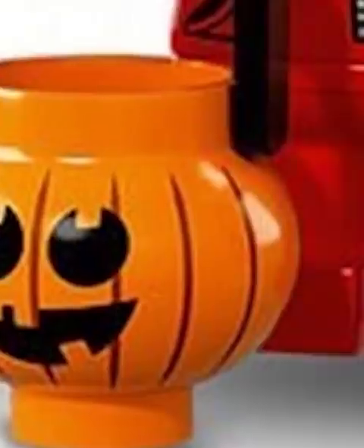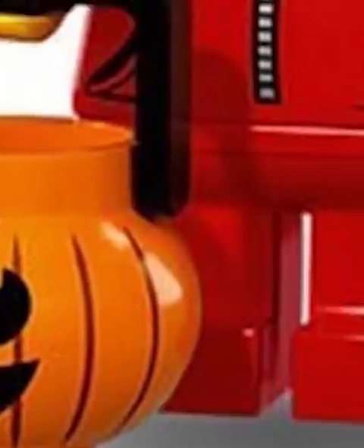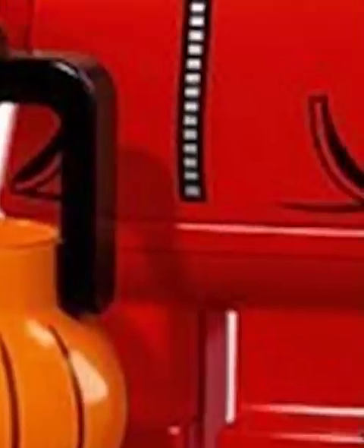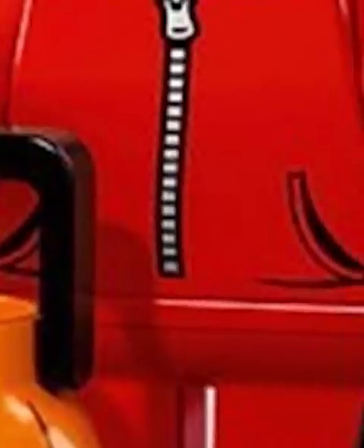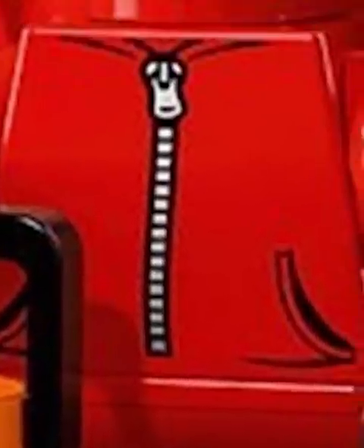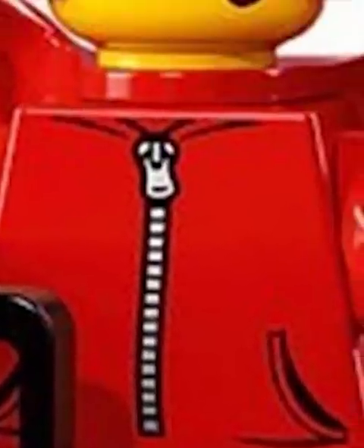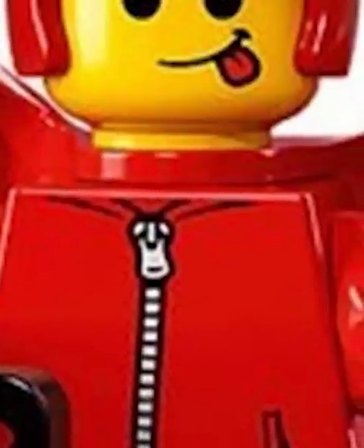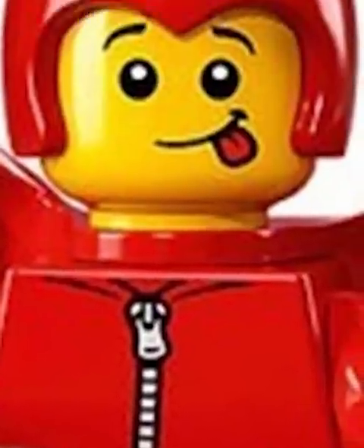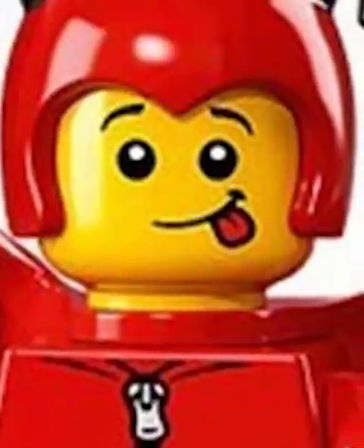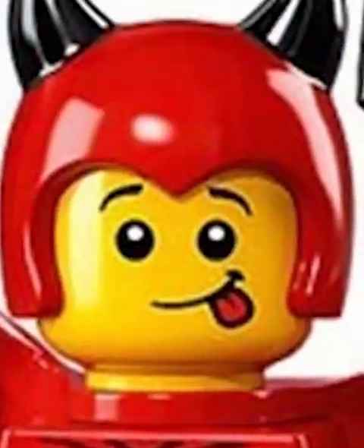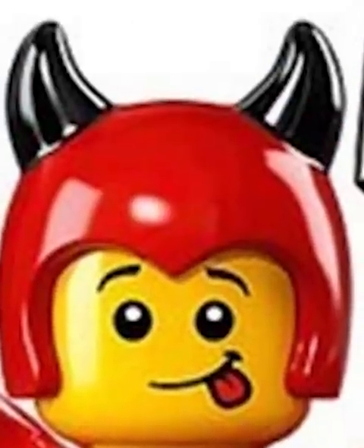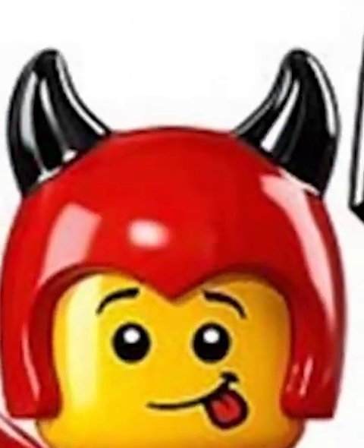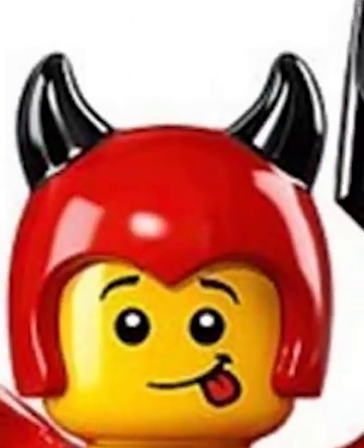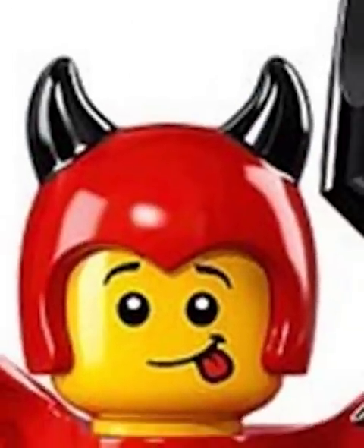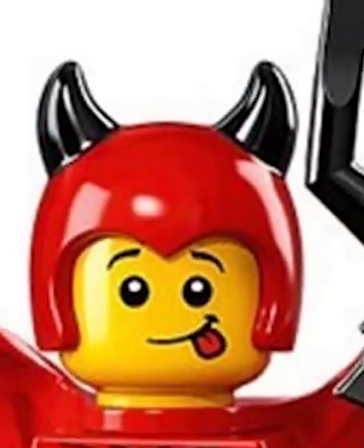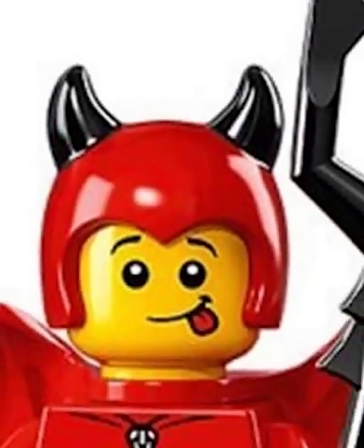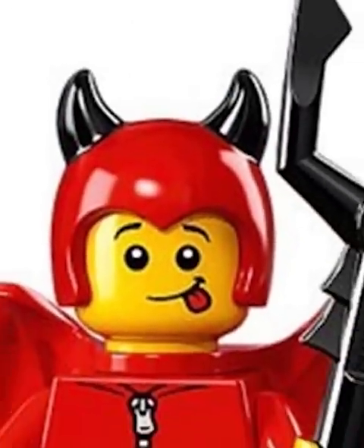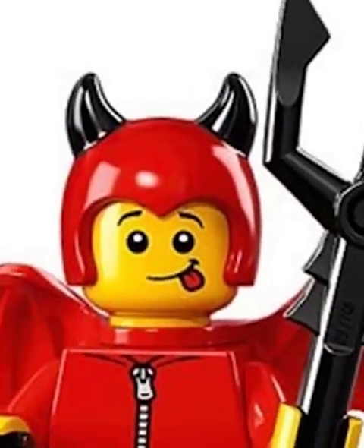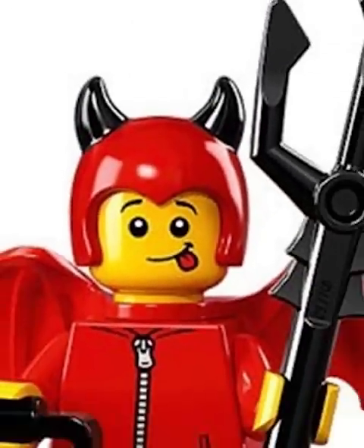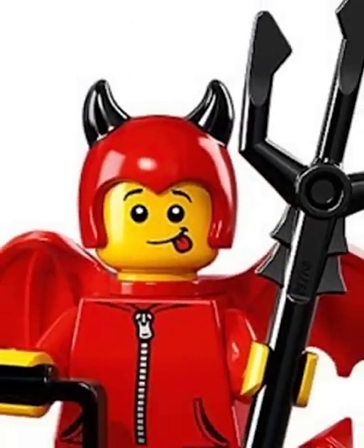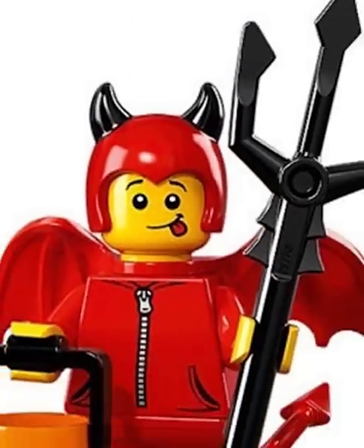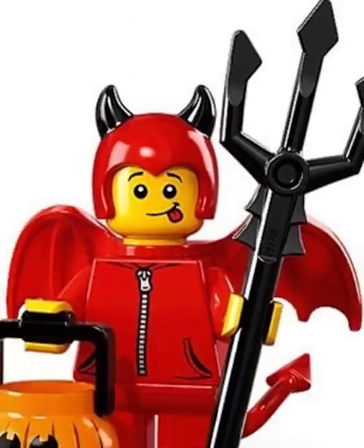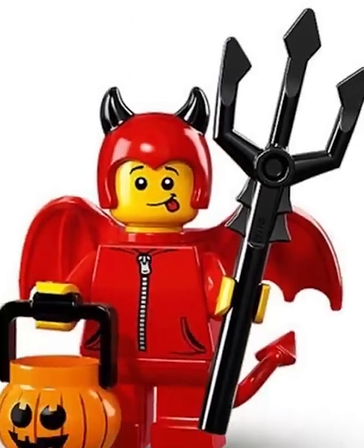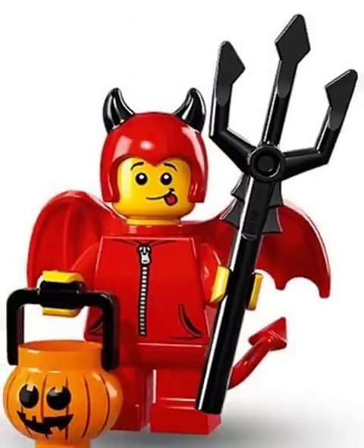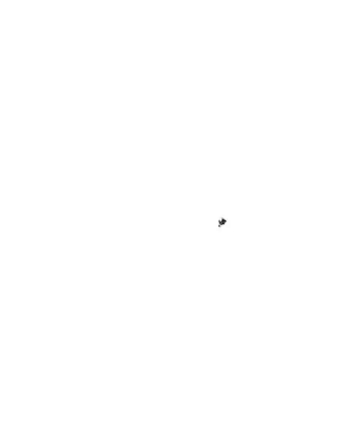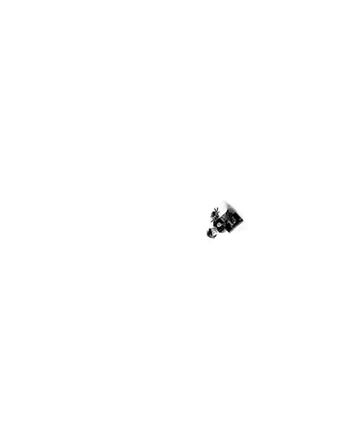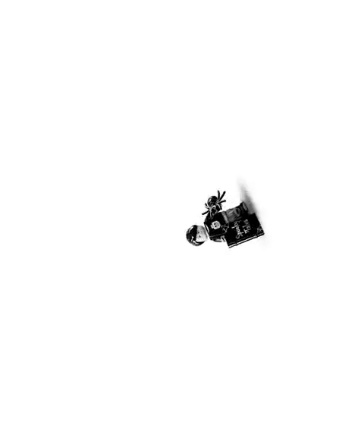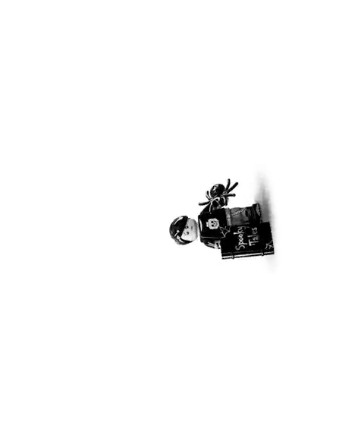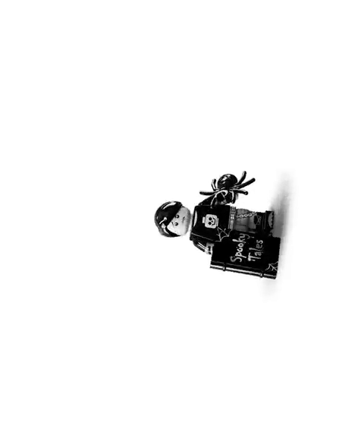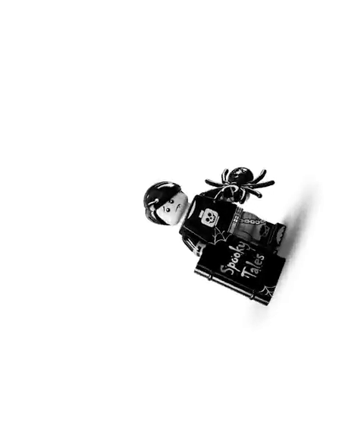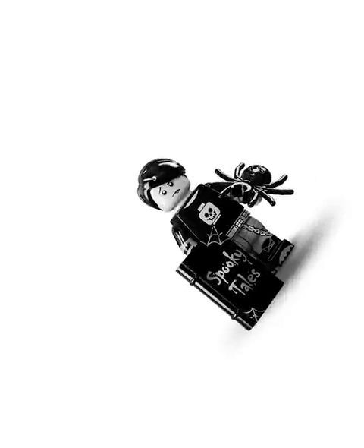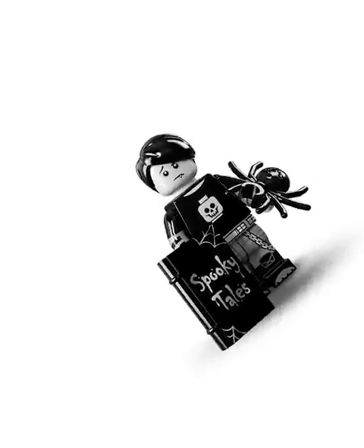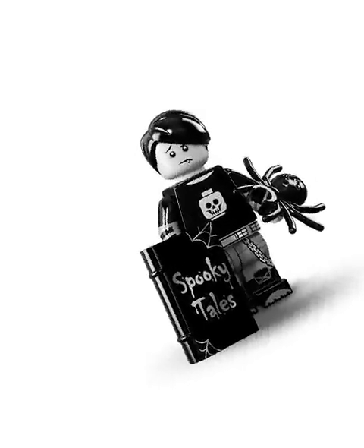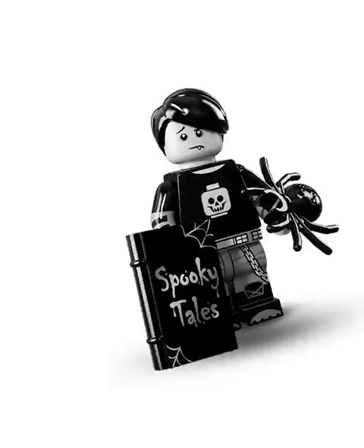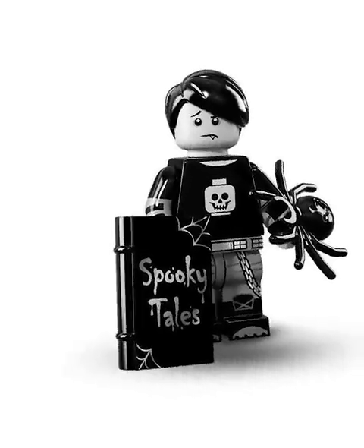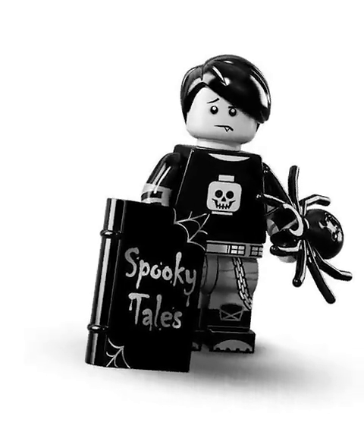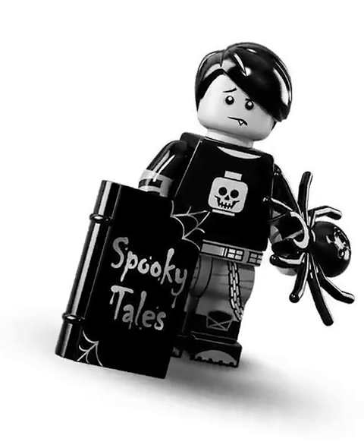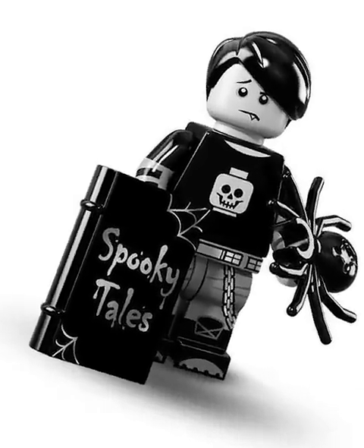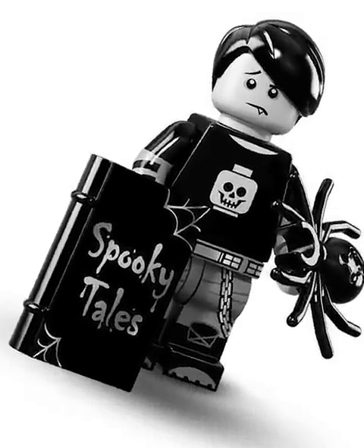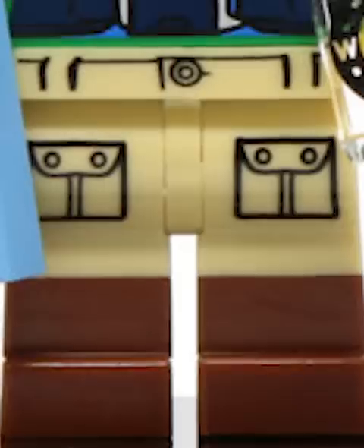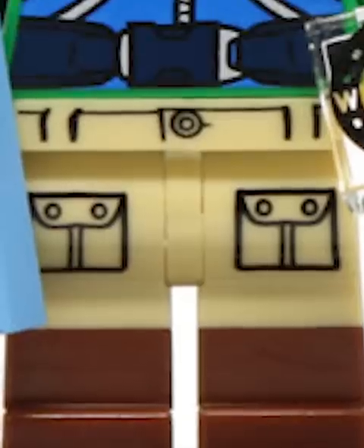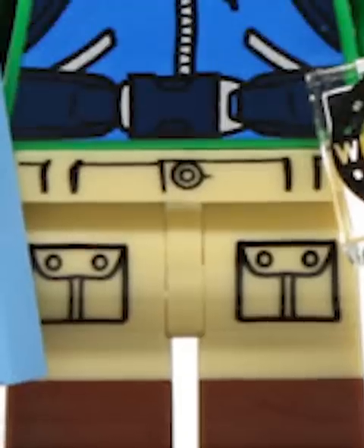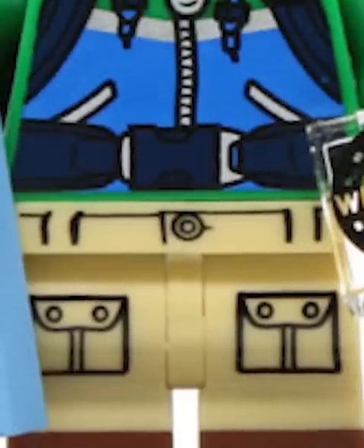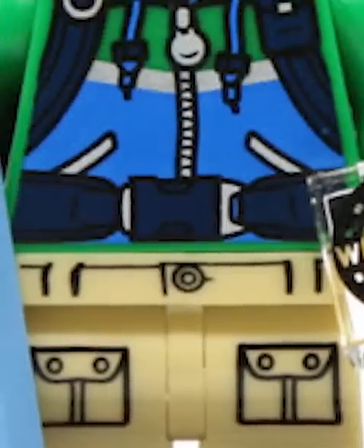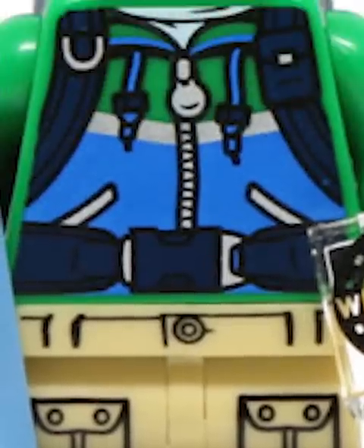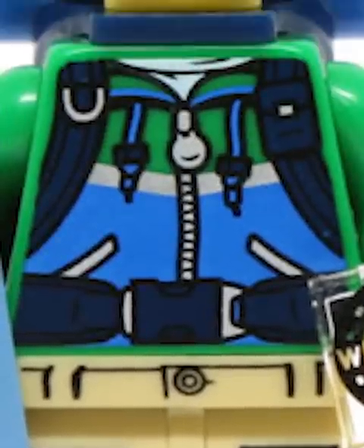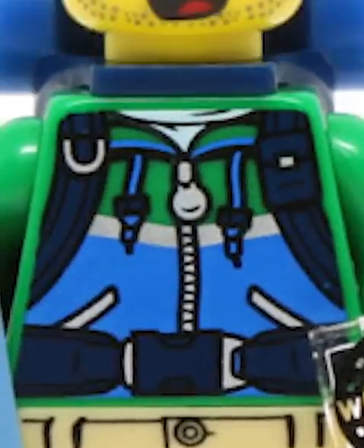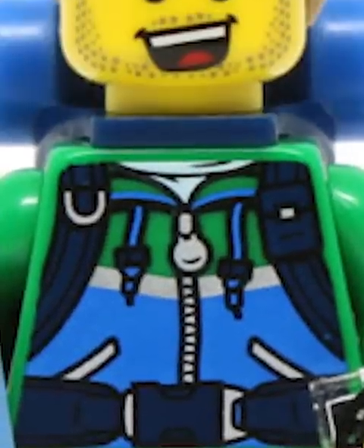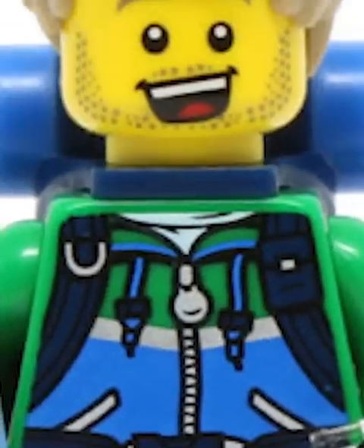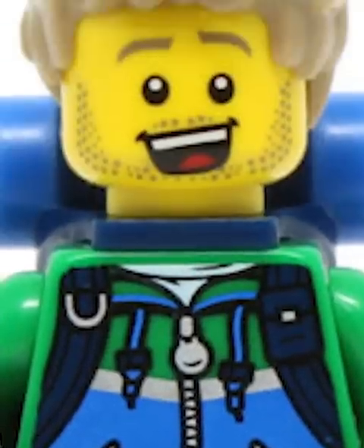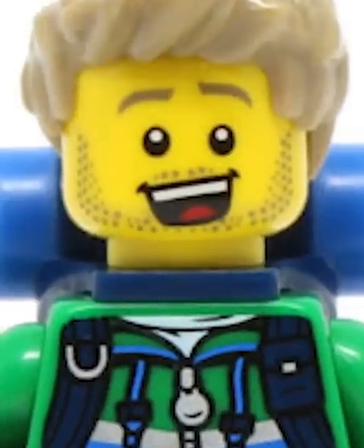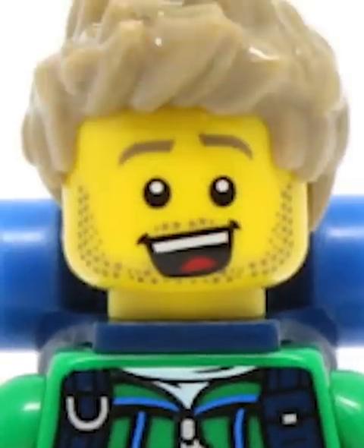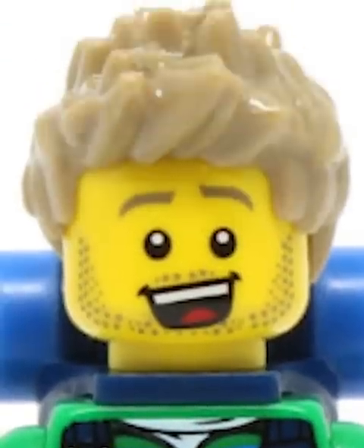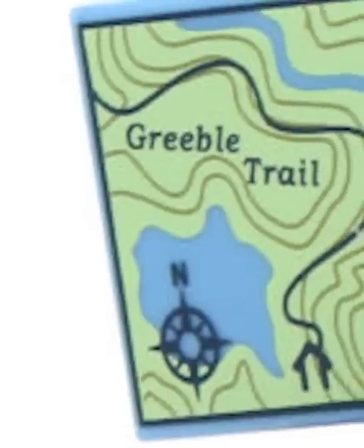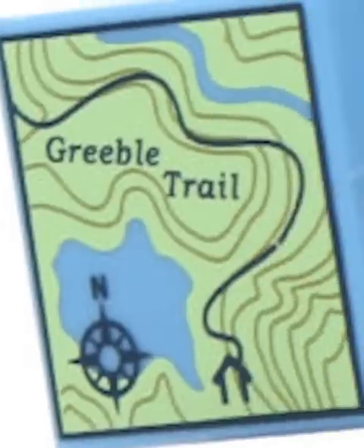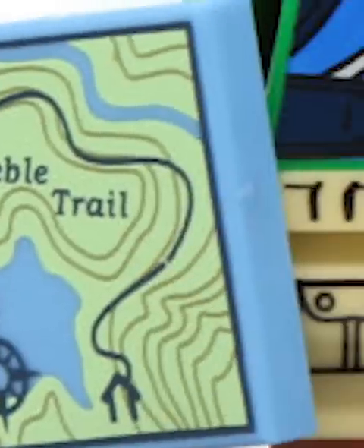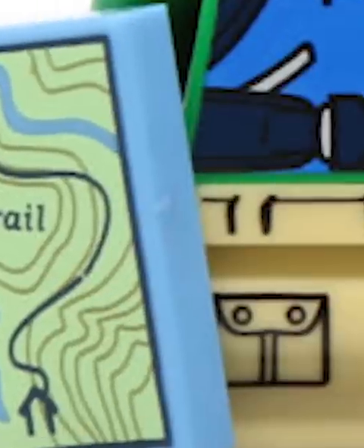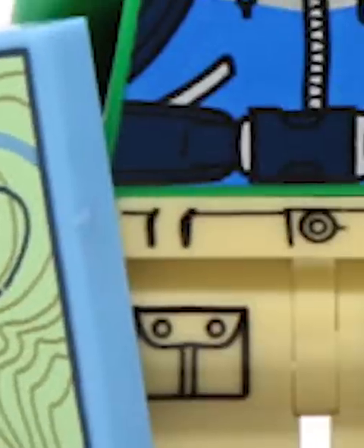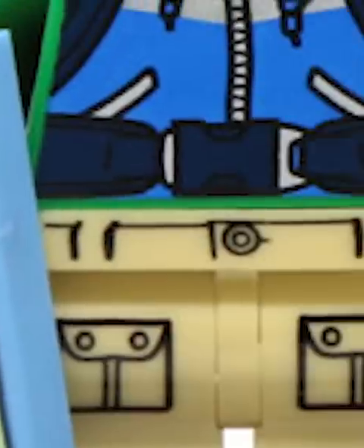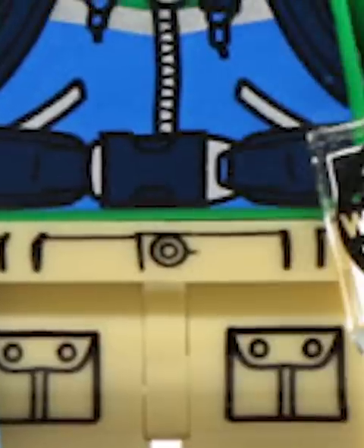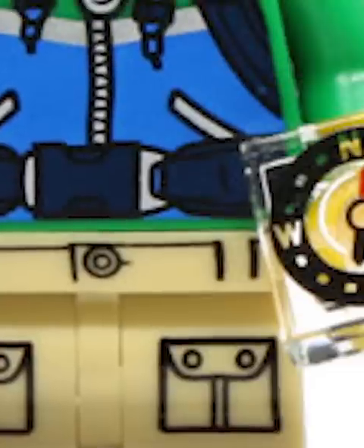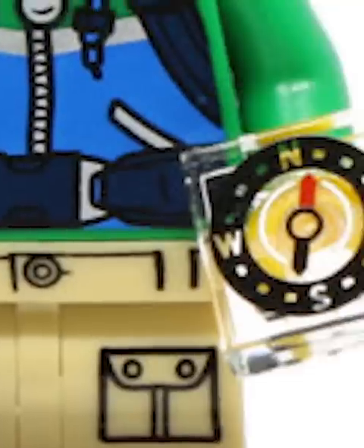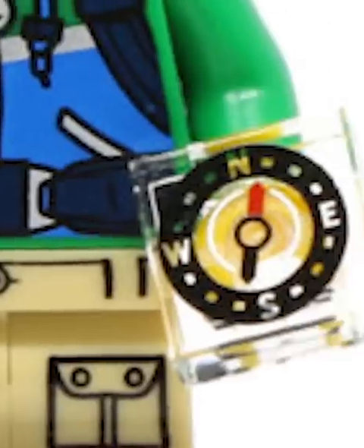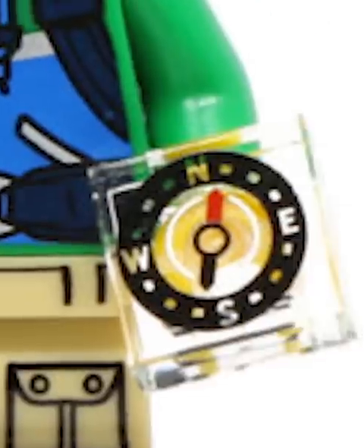I love this cute little devil, although I'm not sure why he's got a trident. Spooky Boy's cool, especially for that book. The Hiker has an insane amount of printing, plus some amazing accessories.